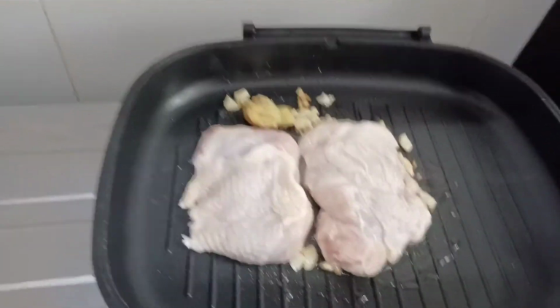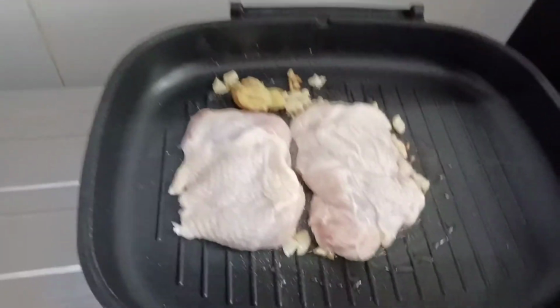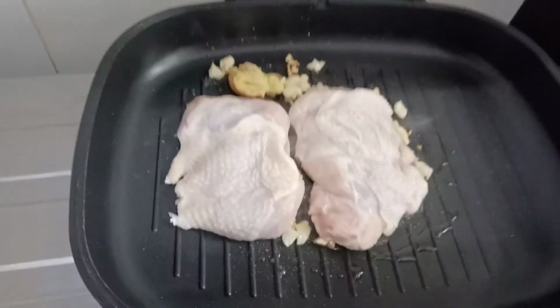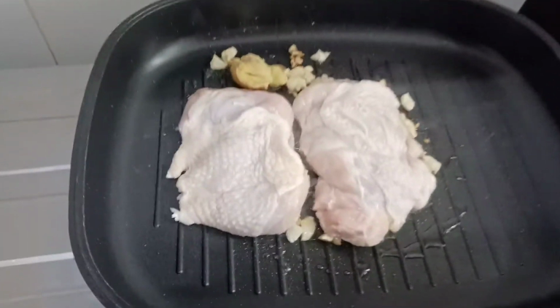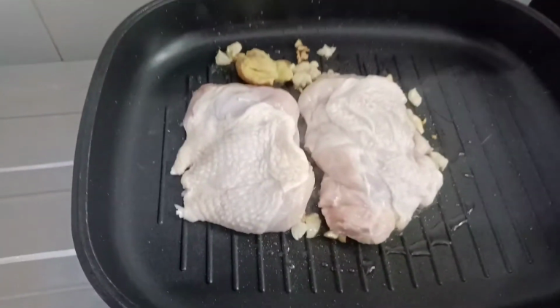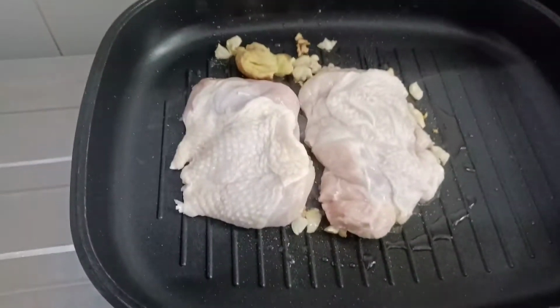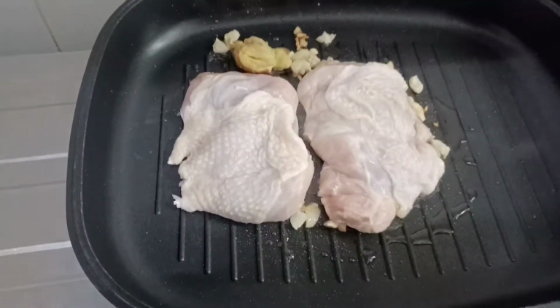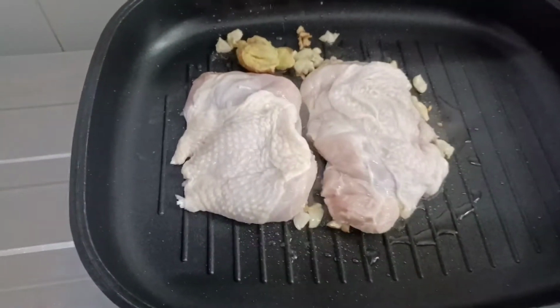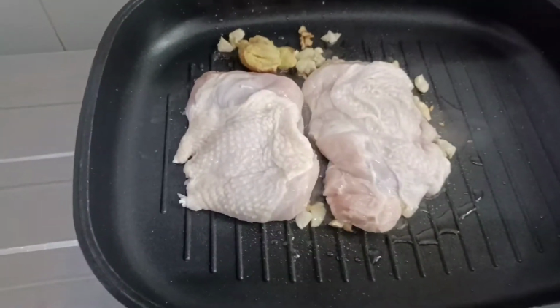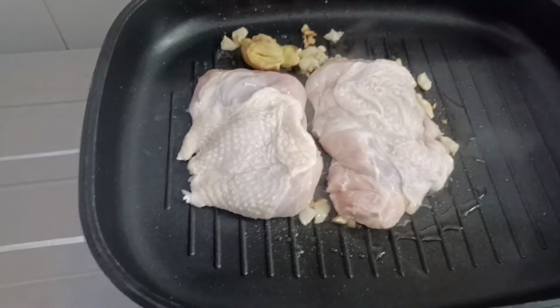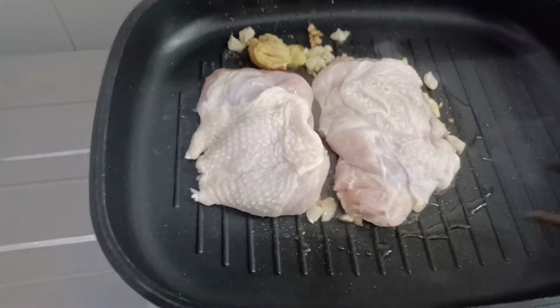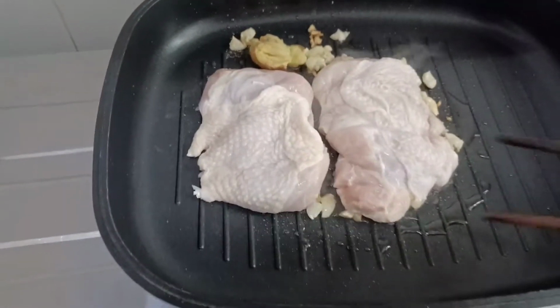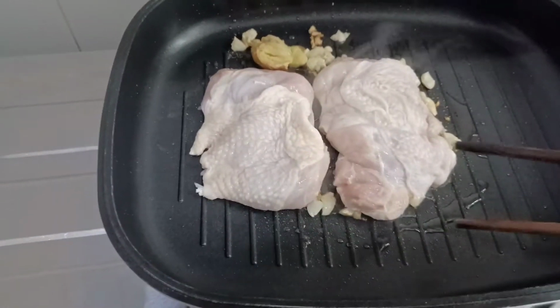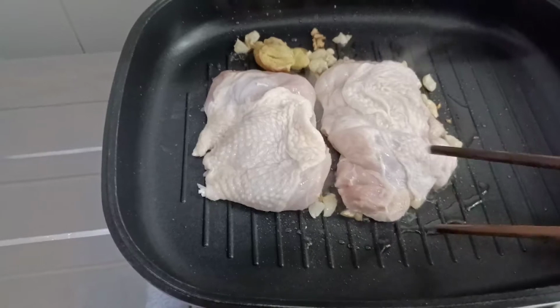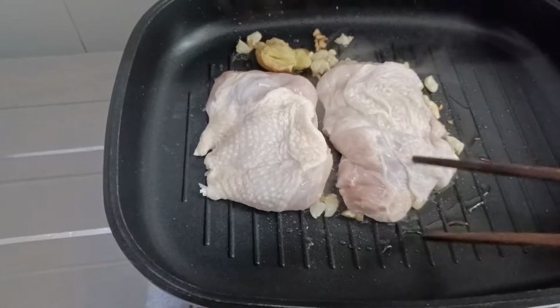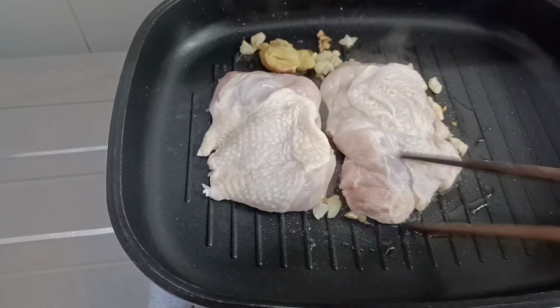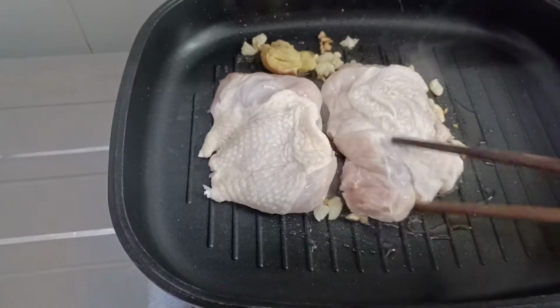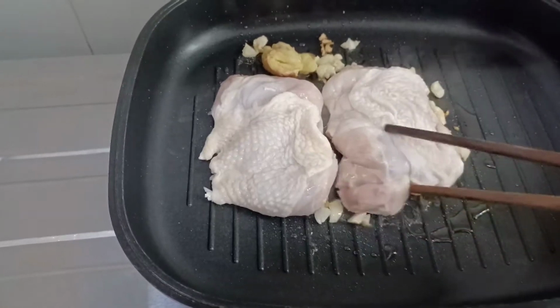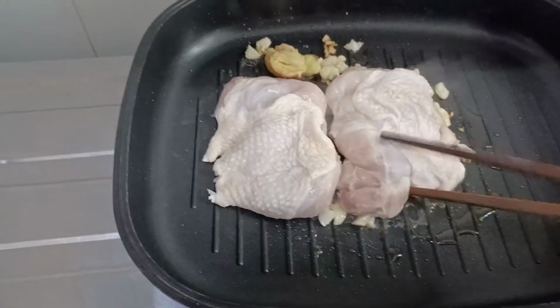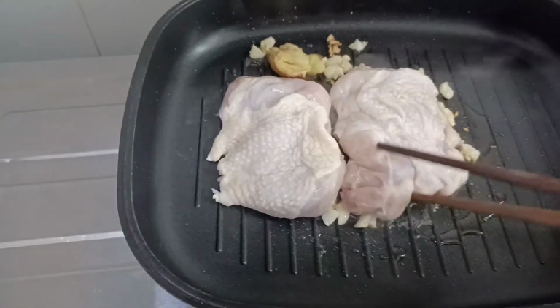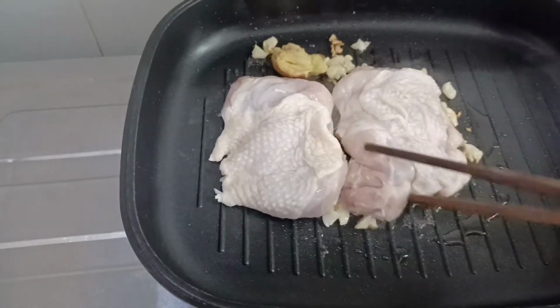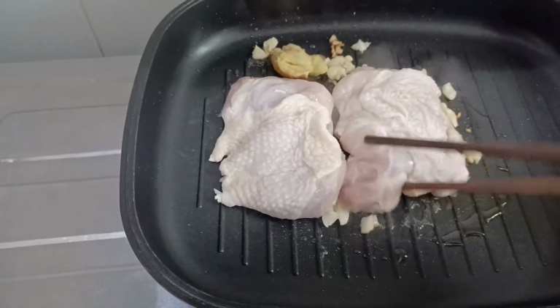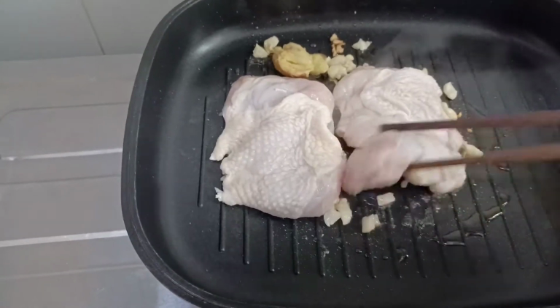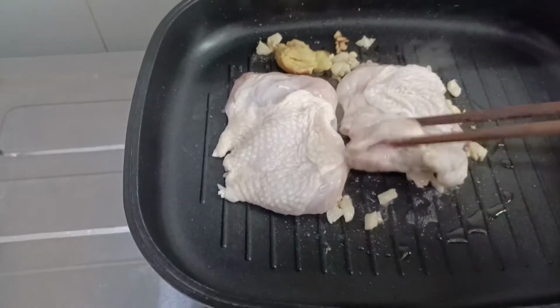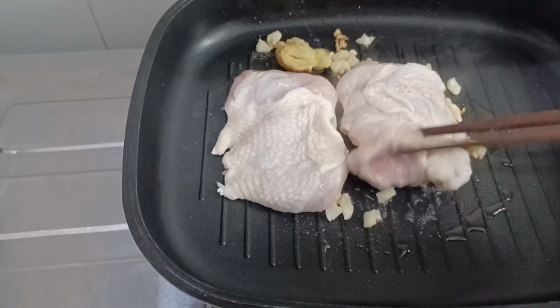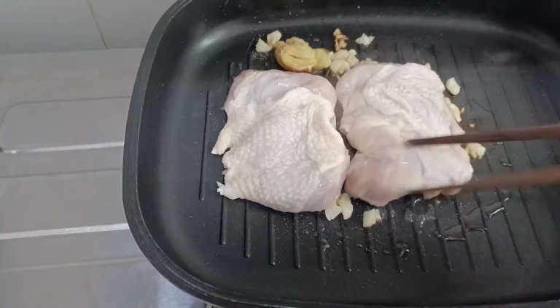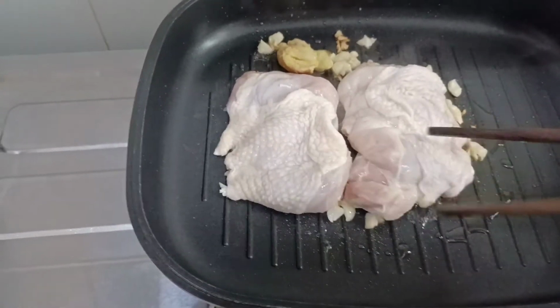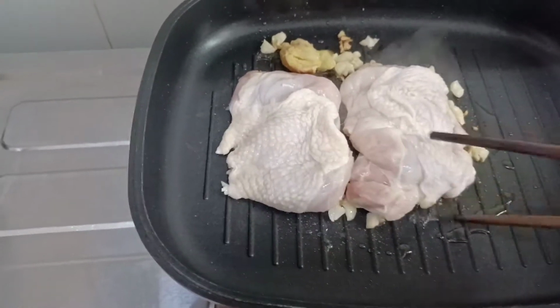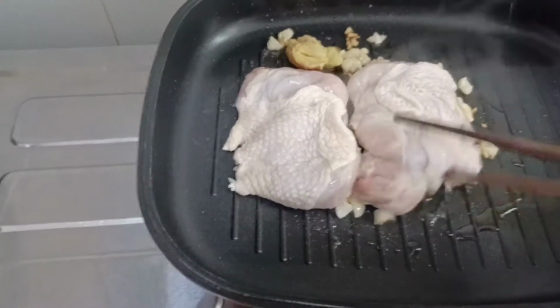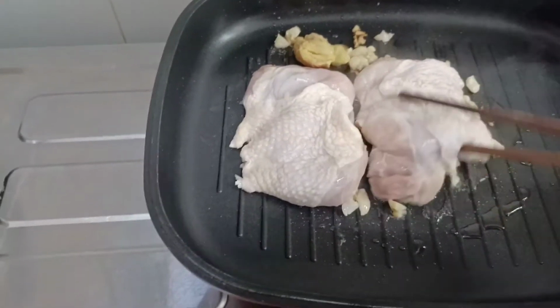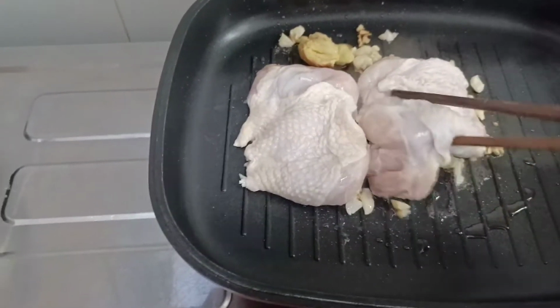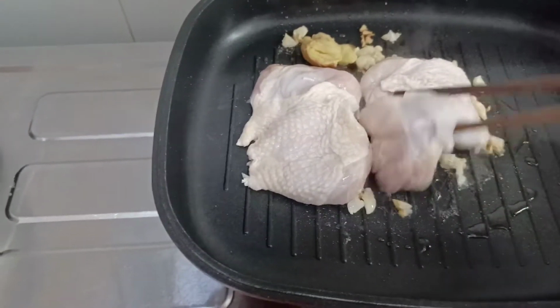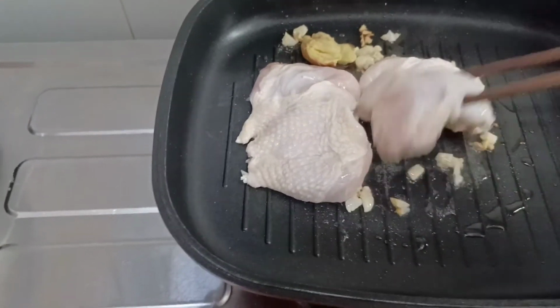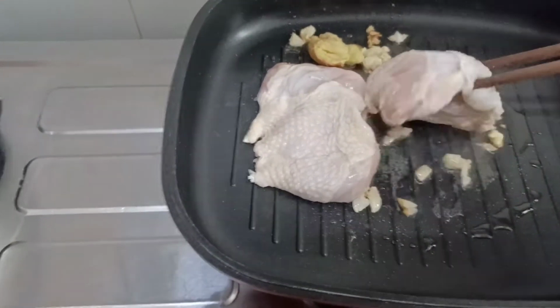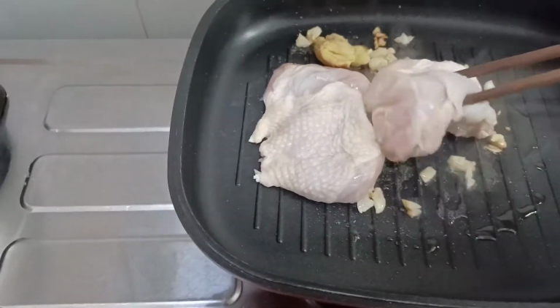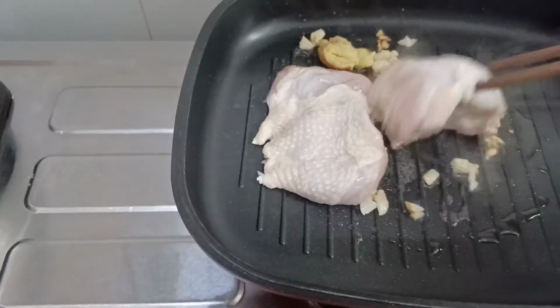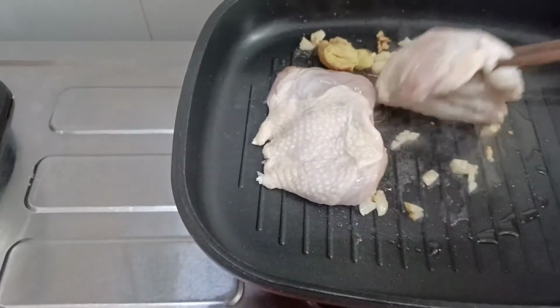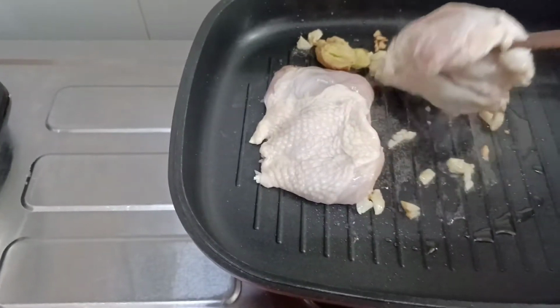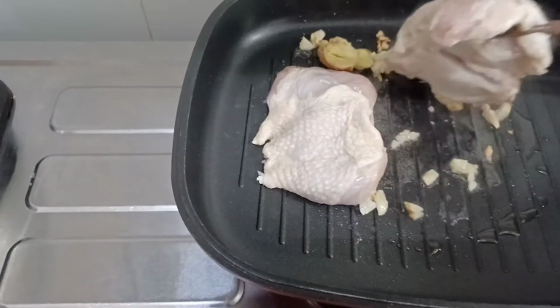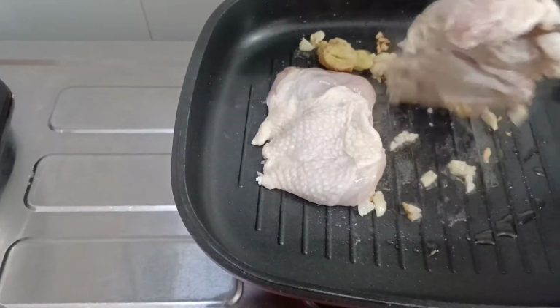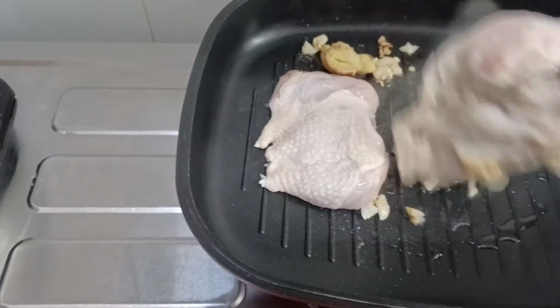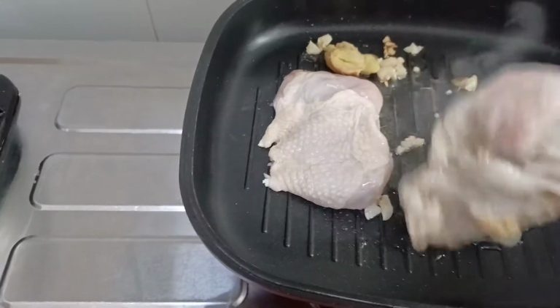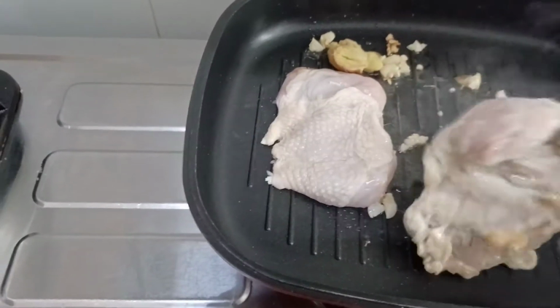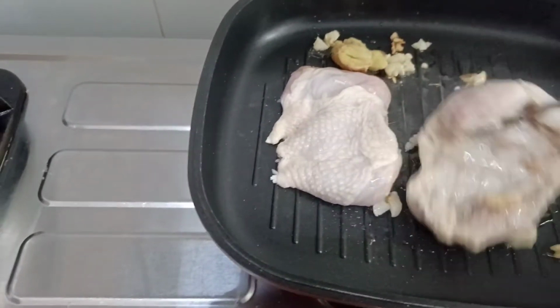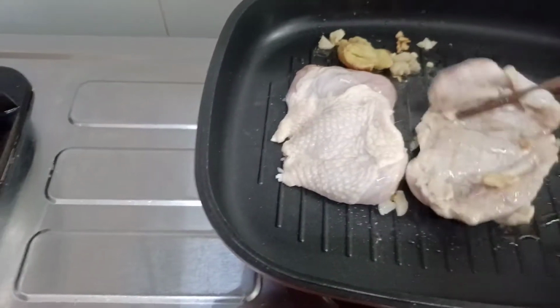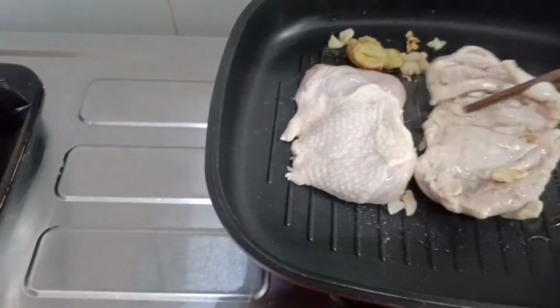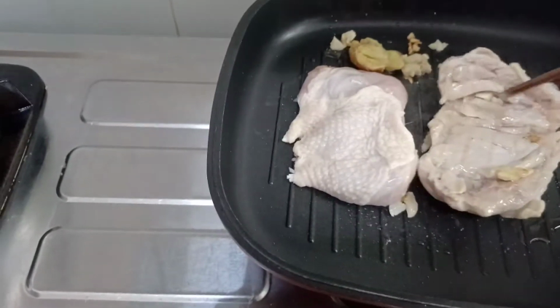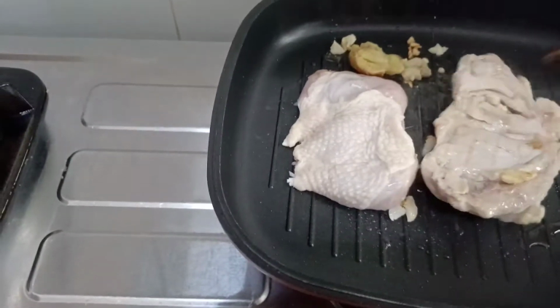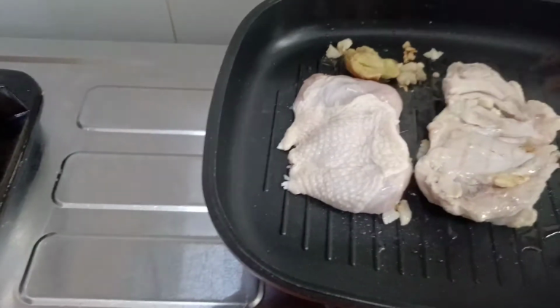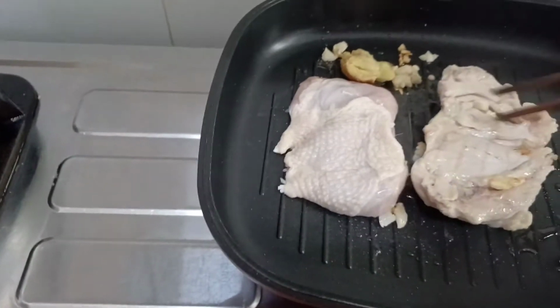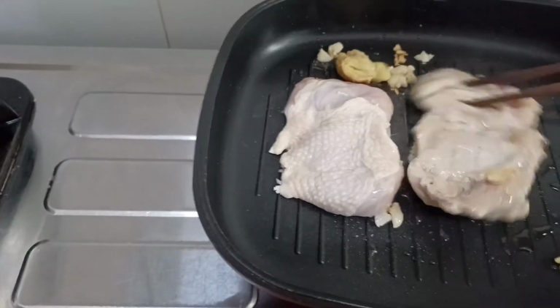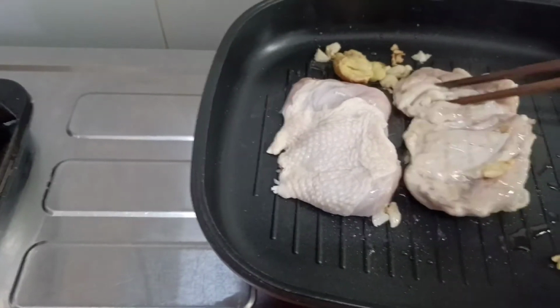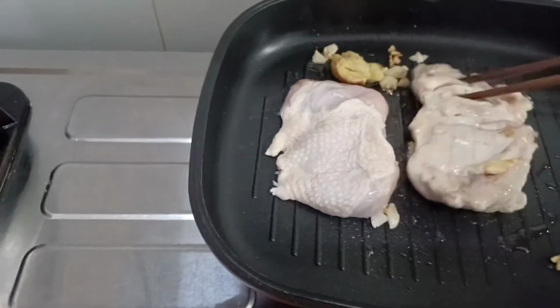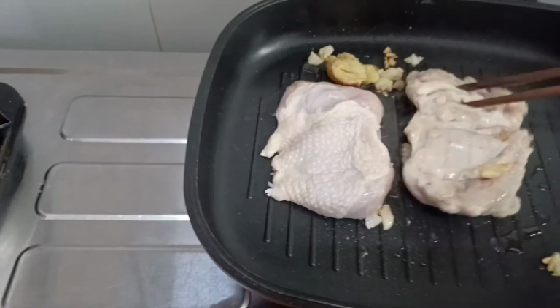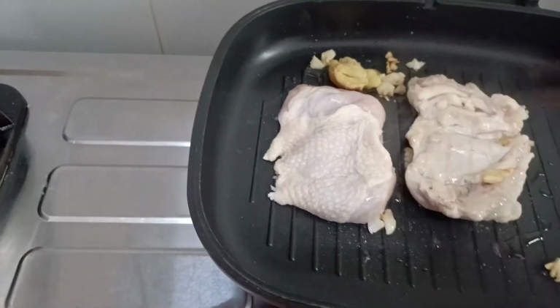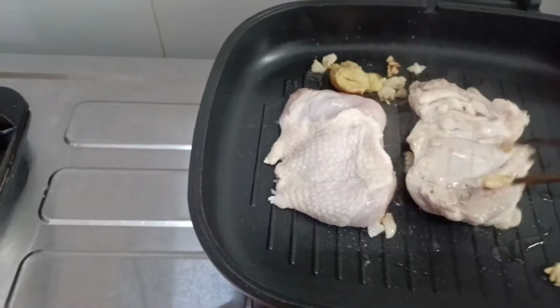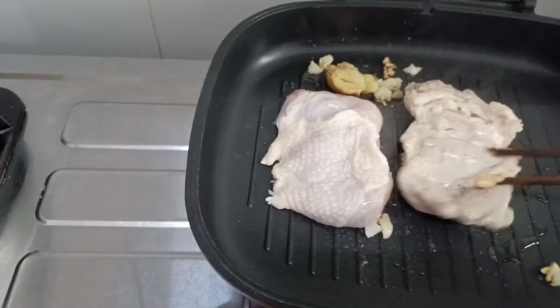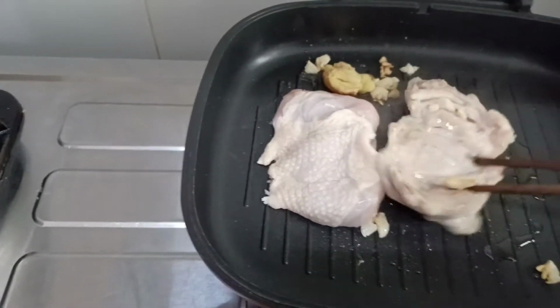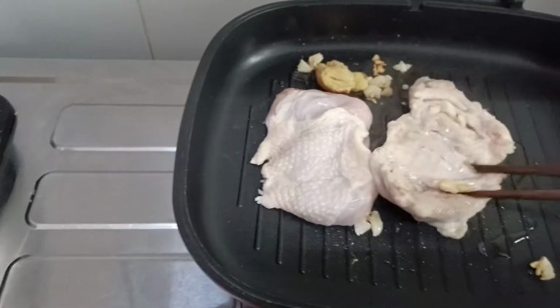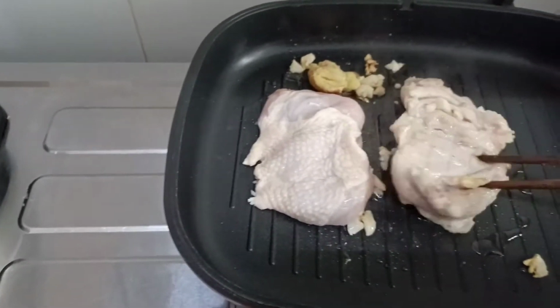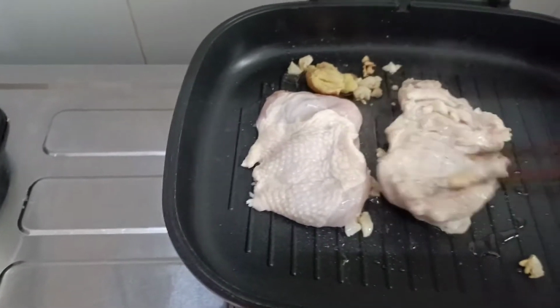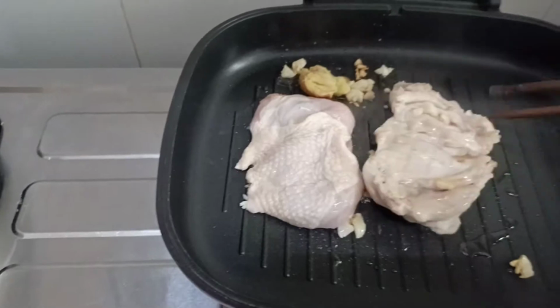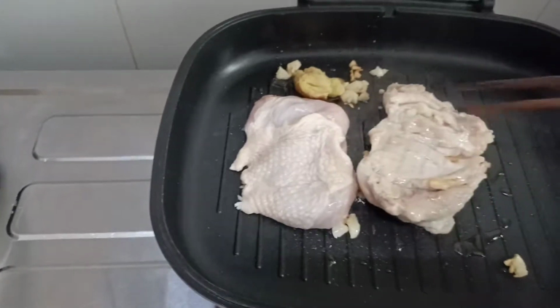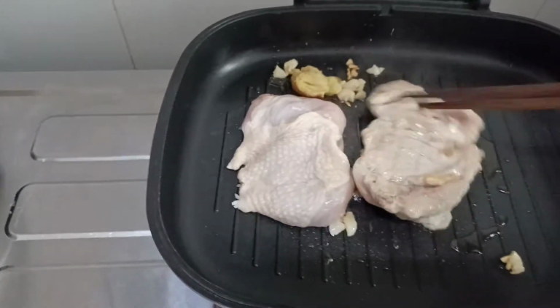Sekarang setengah bagian ayam kita tali (ikat) untuk membentuk stik ayam.